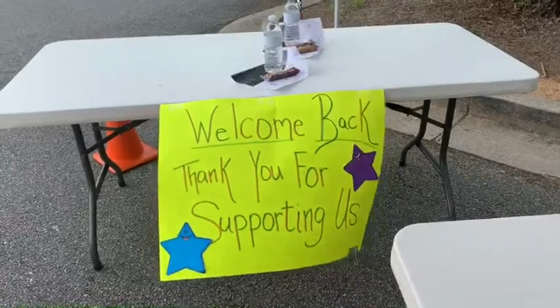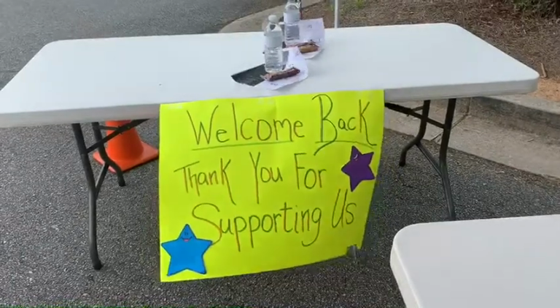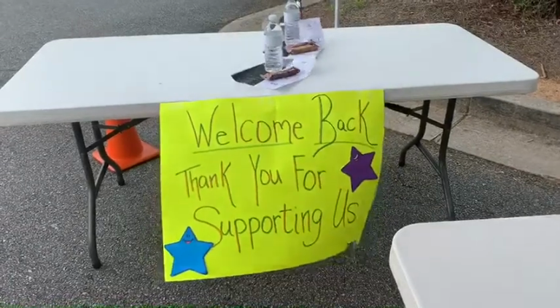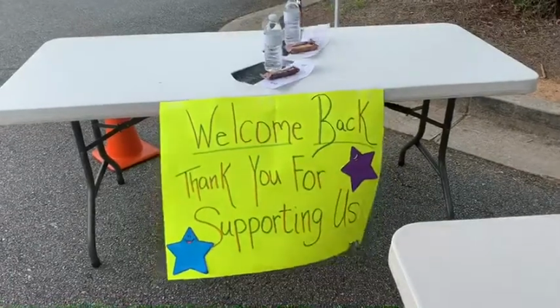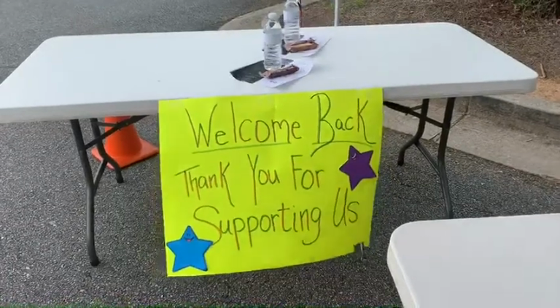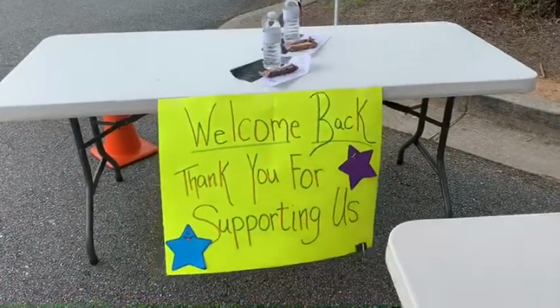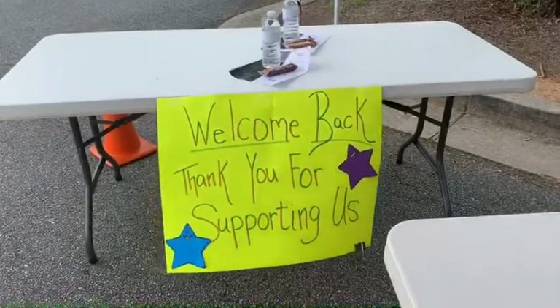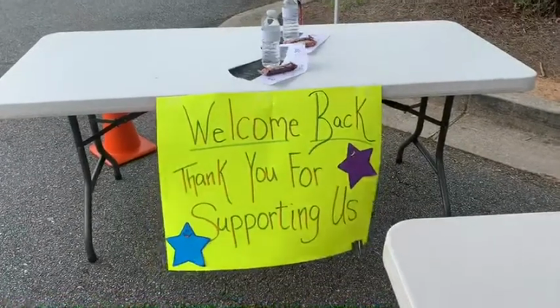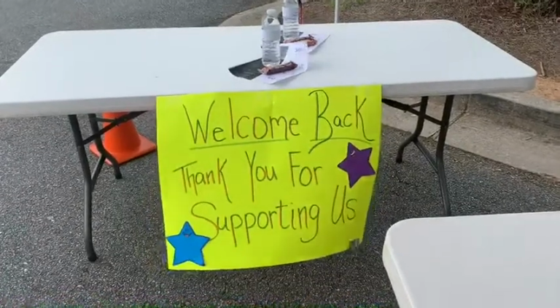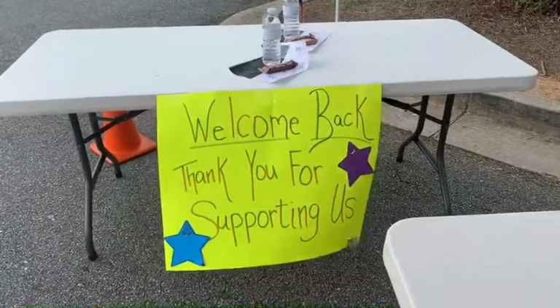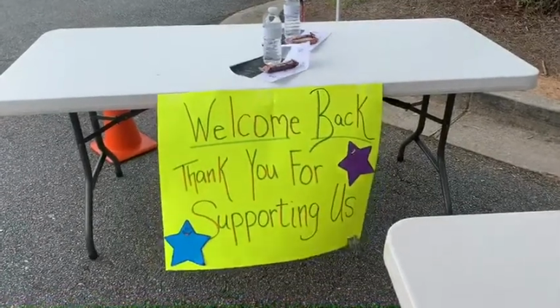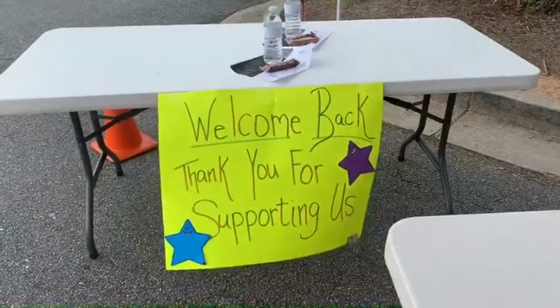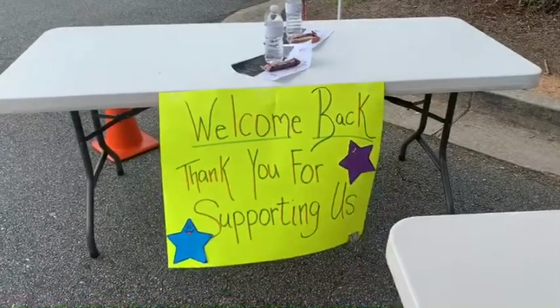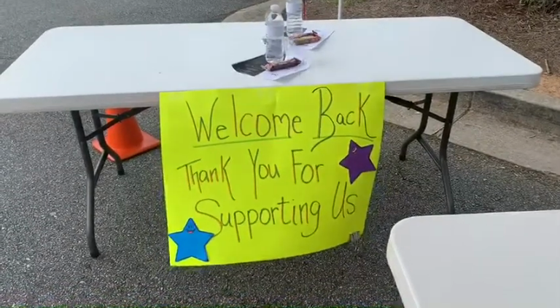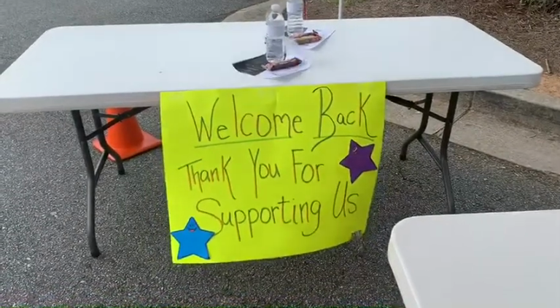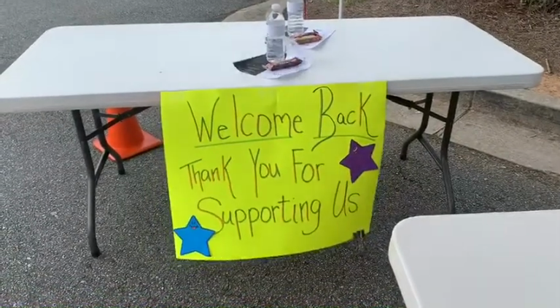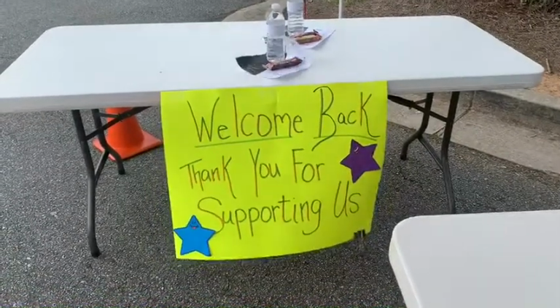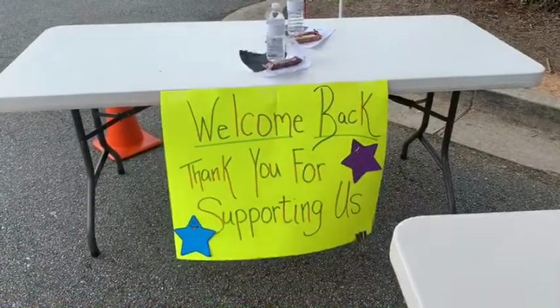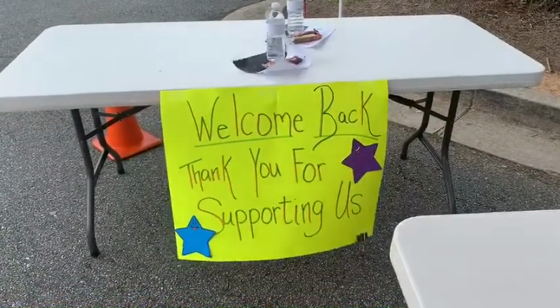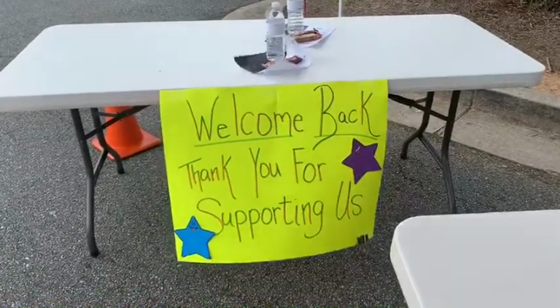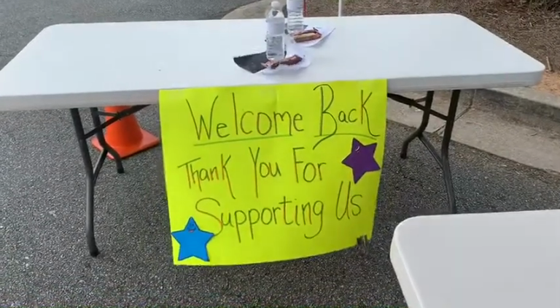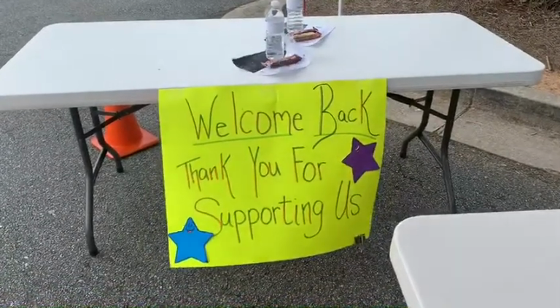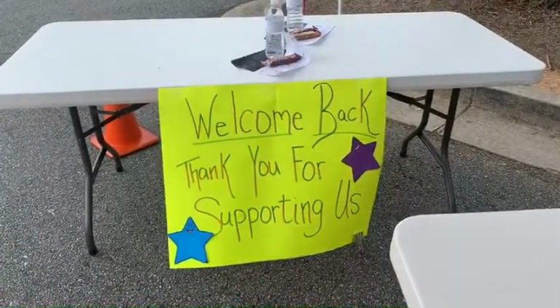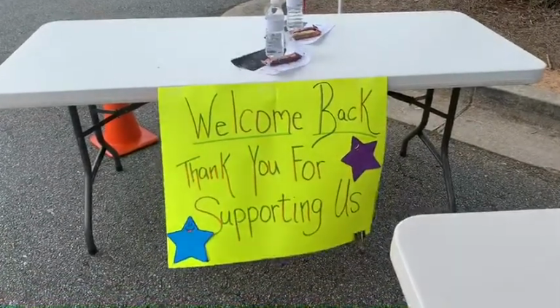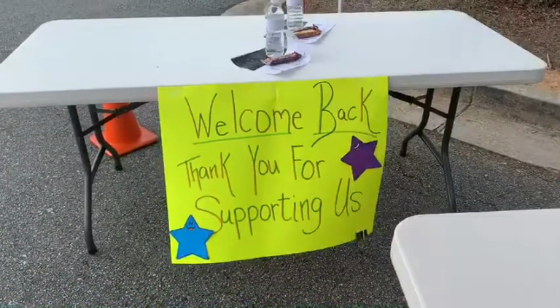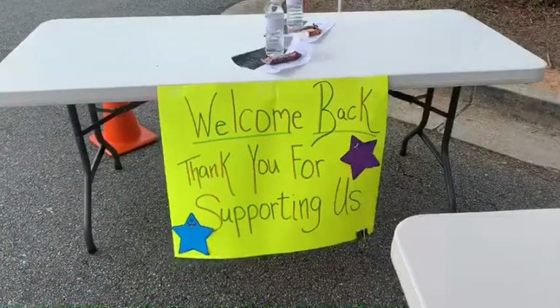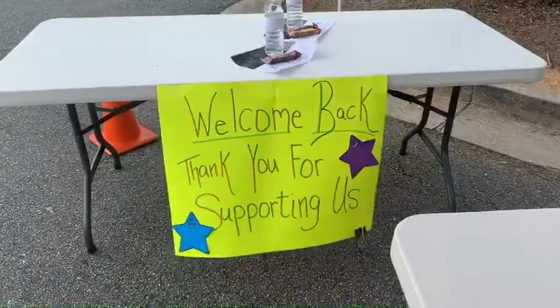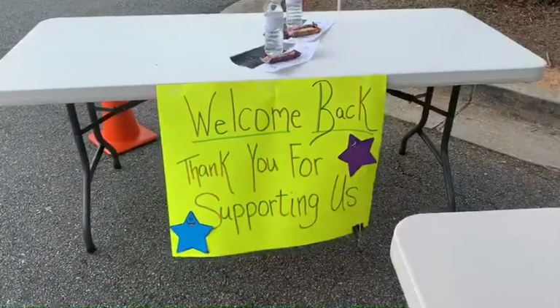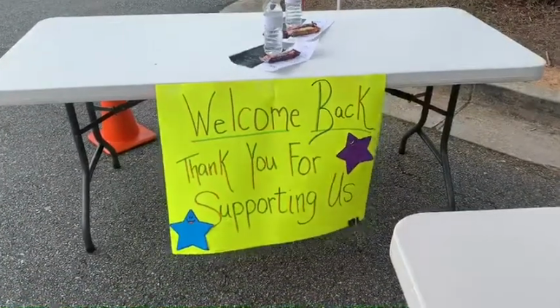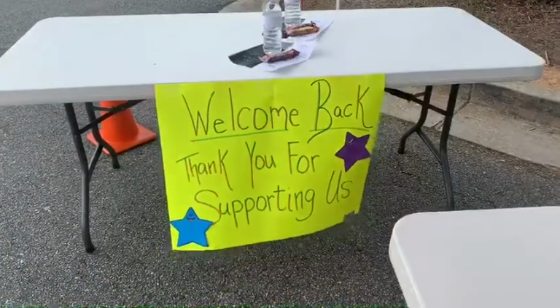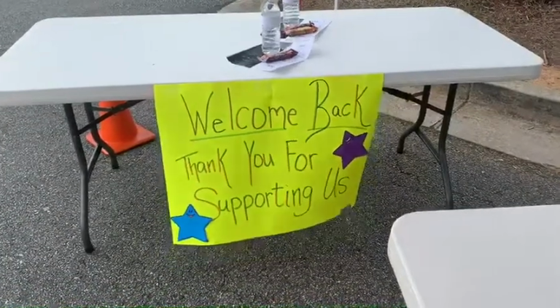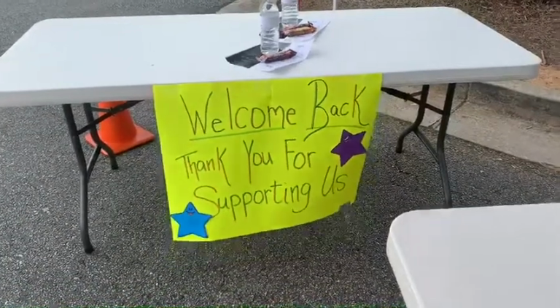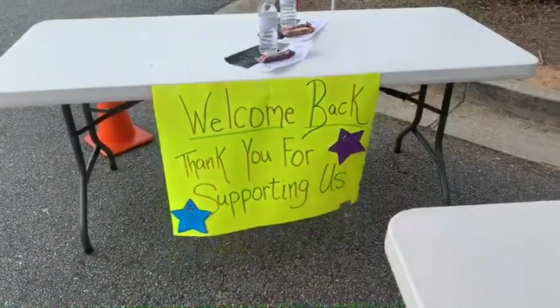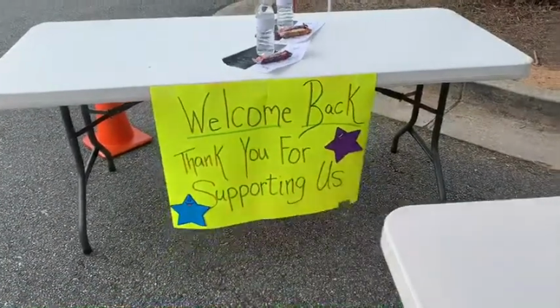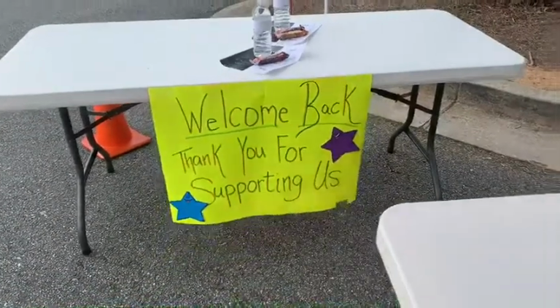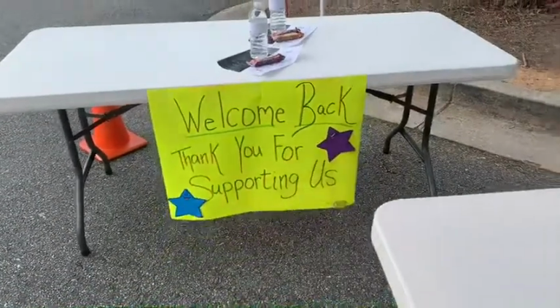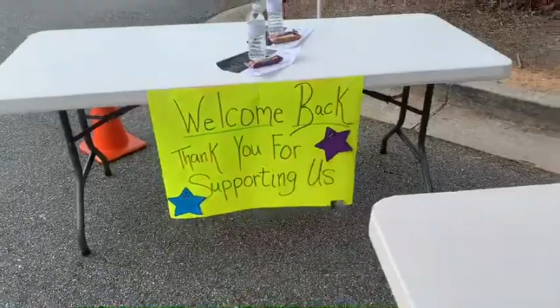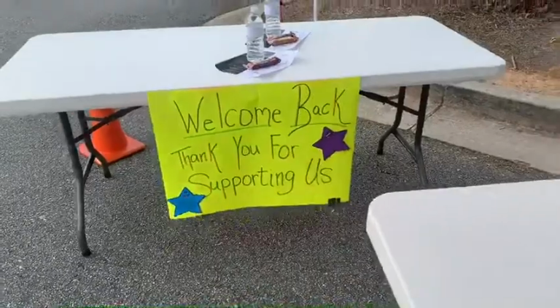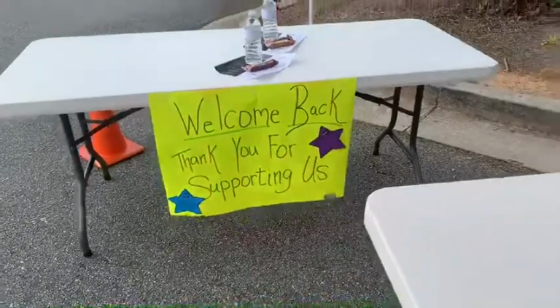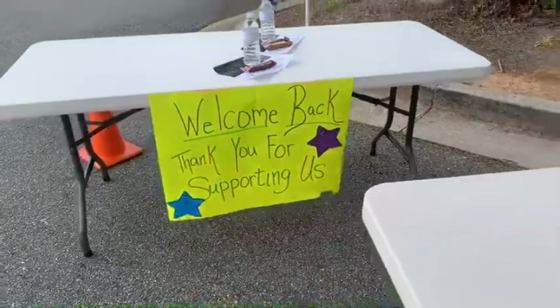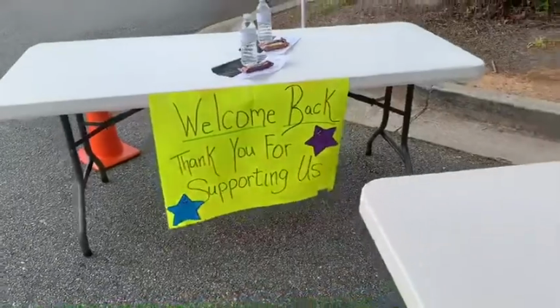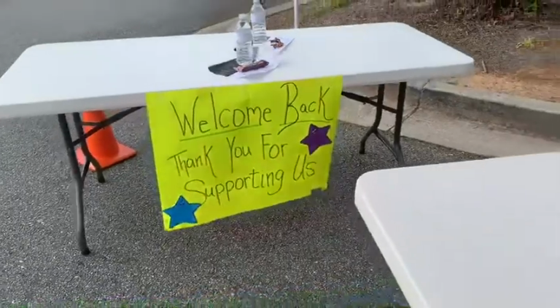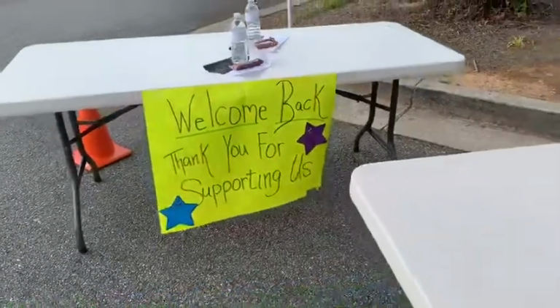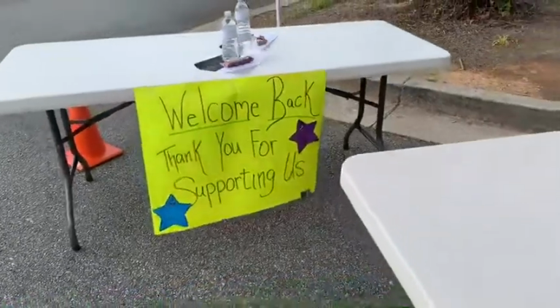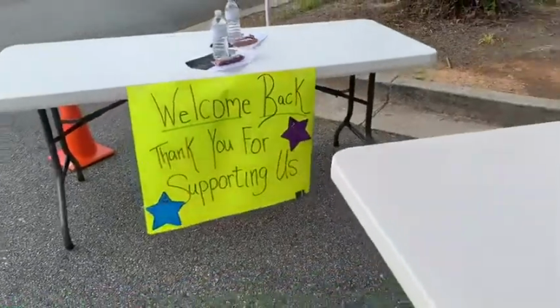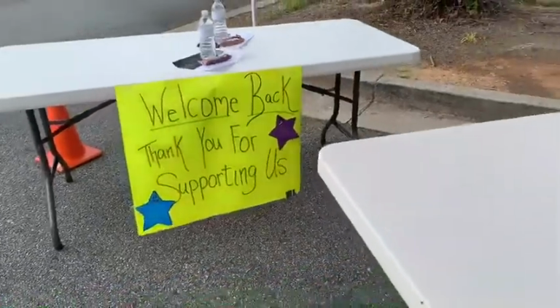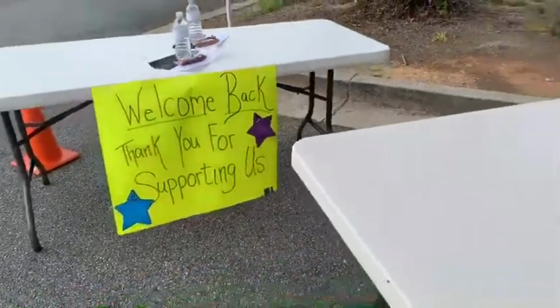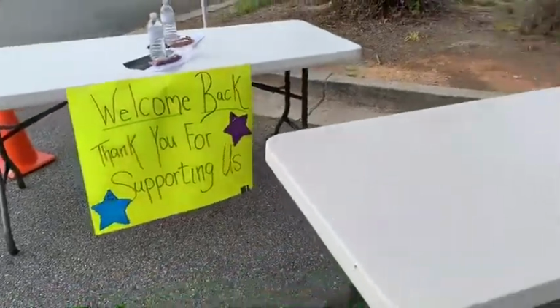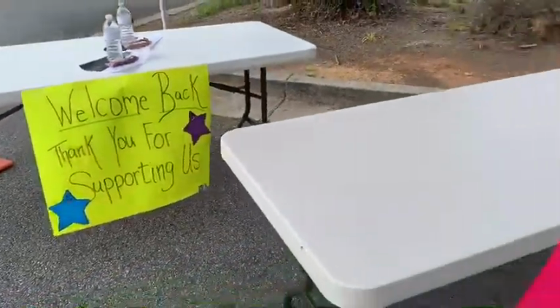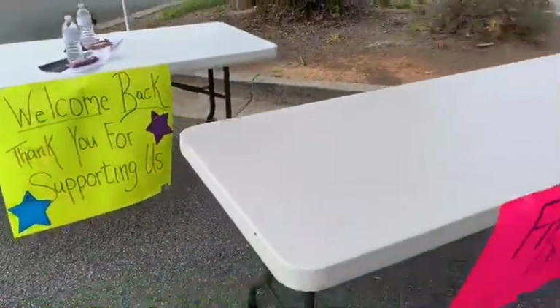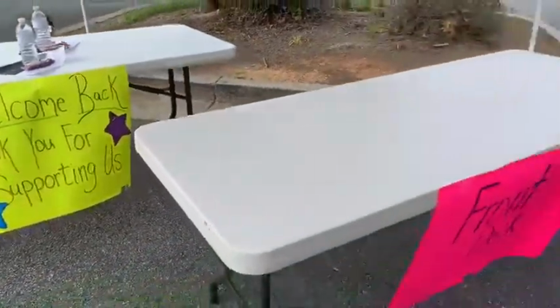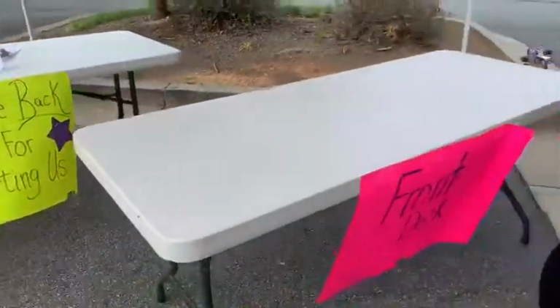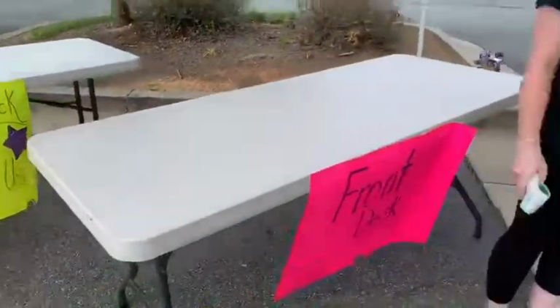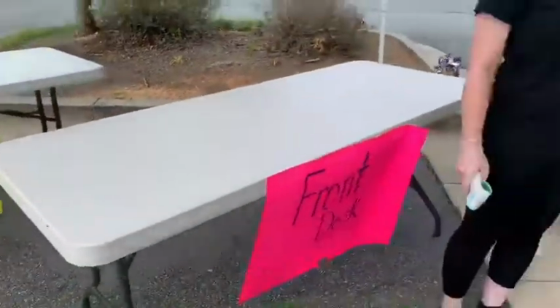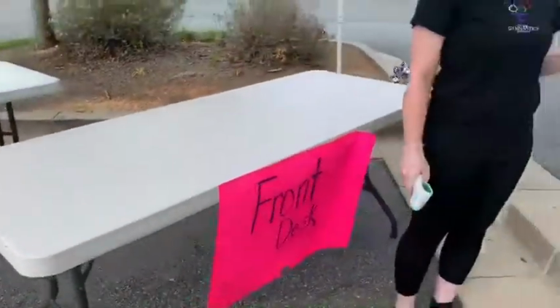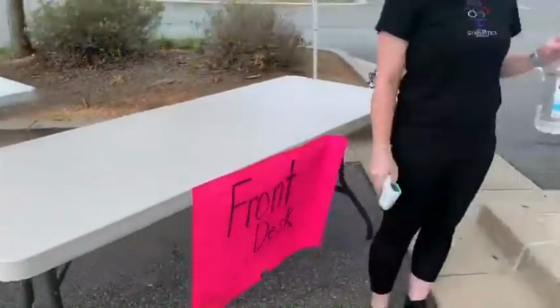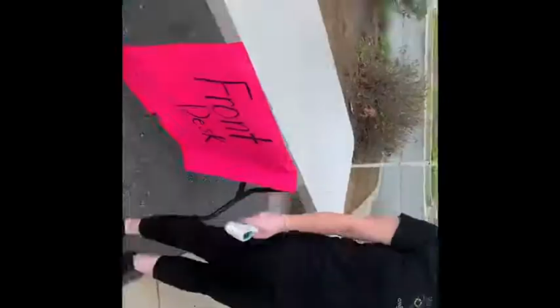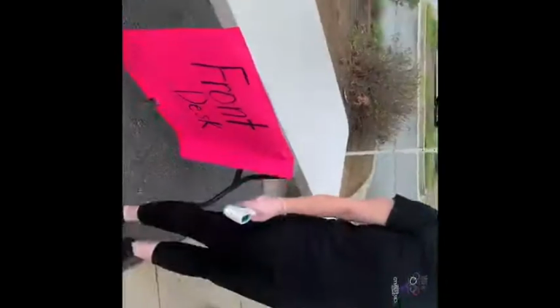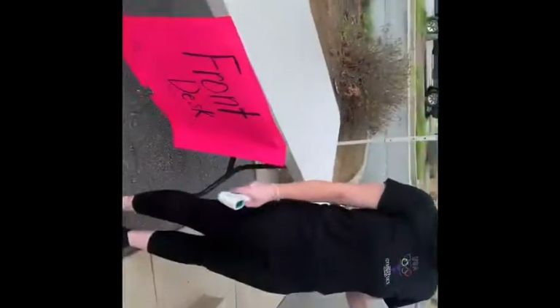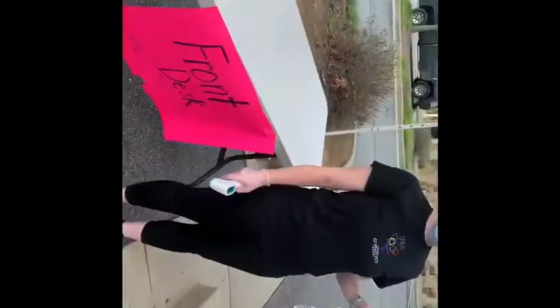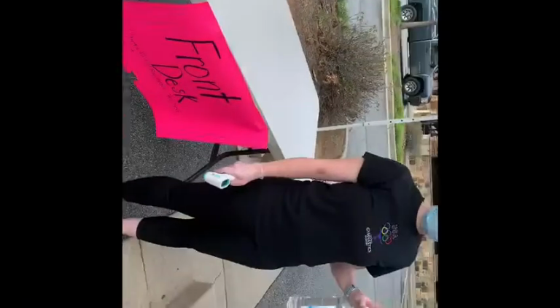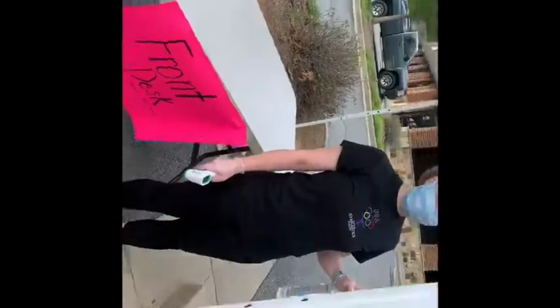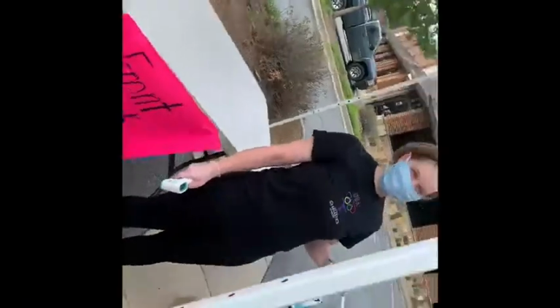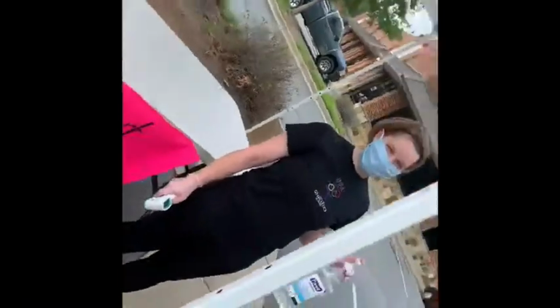We're looking forward to welcoming everybody back to Central Gymnastics Academy. We will have a welcoming table now along with our front desk table.